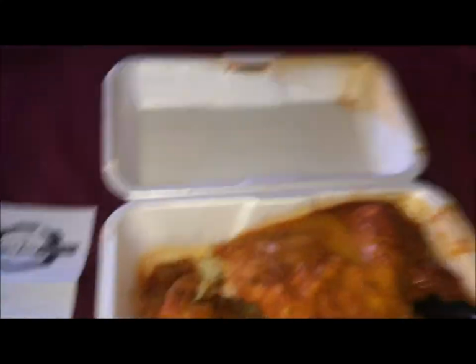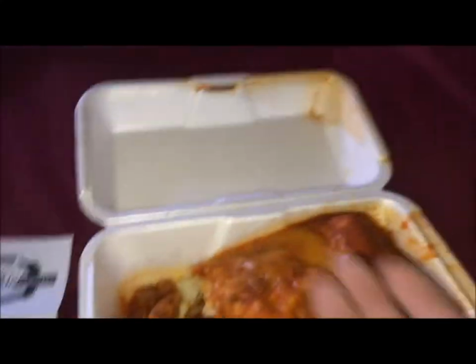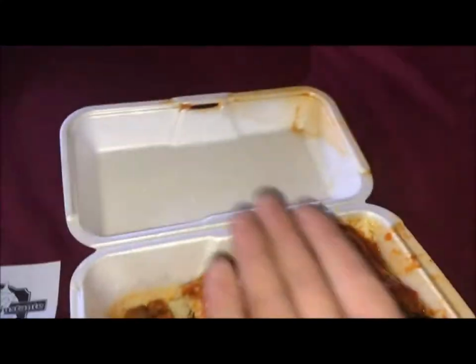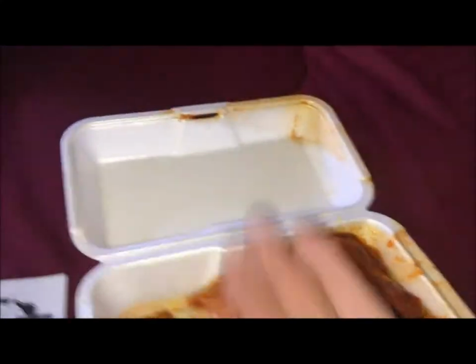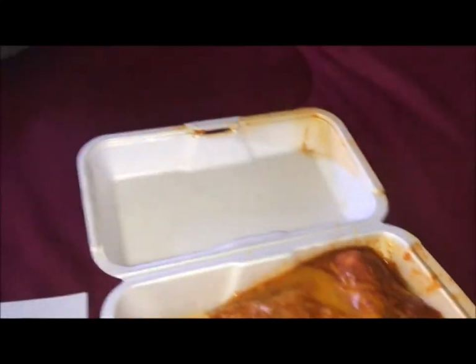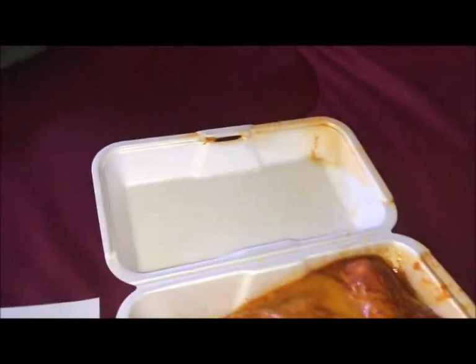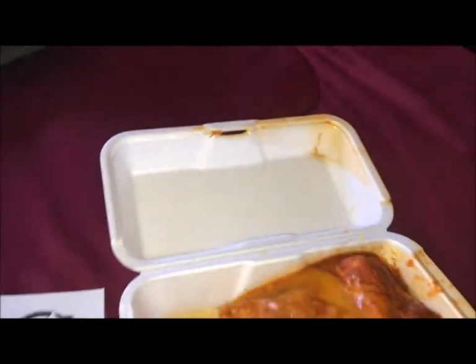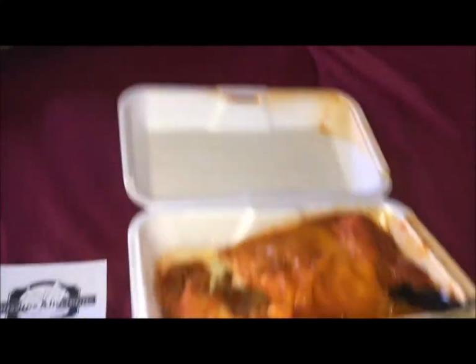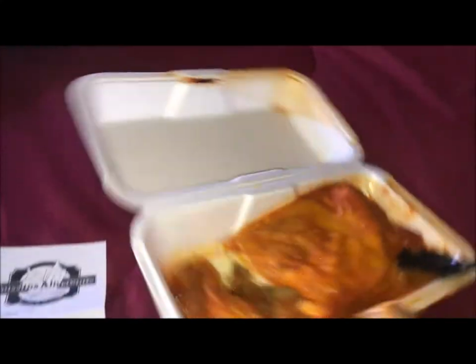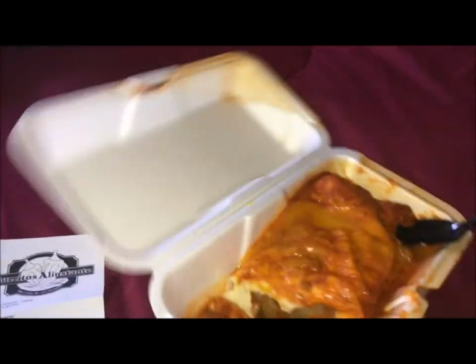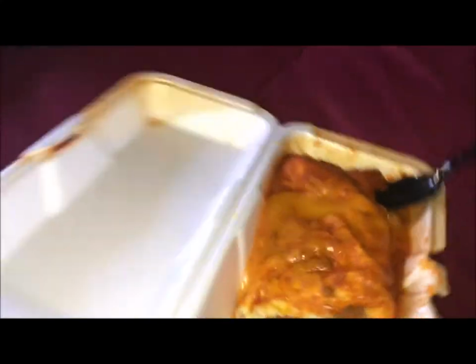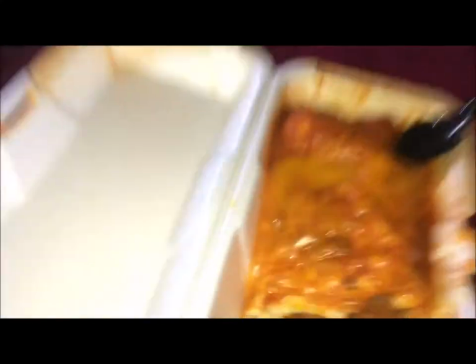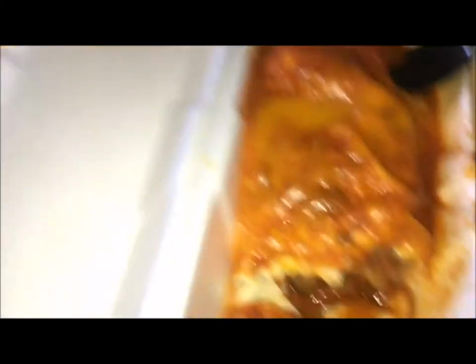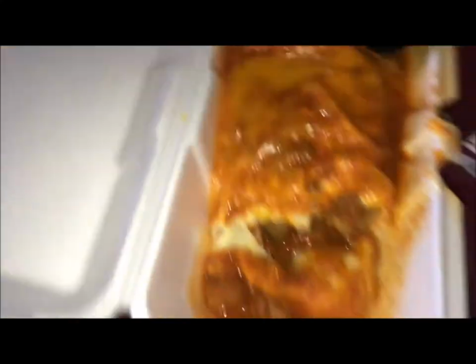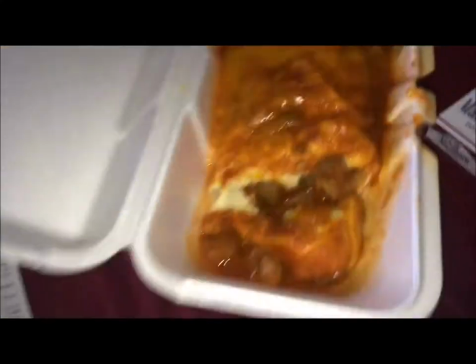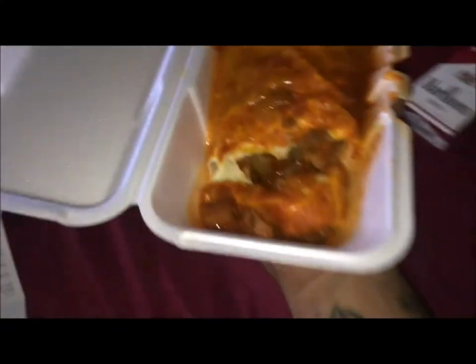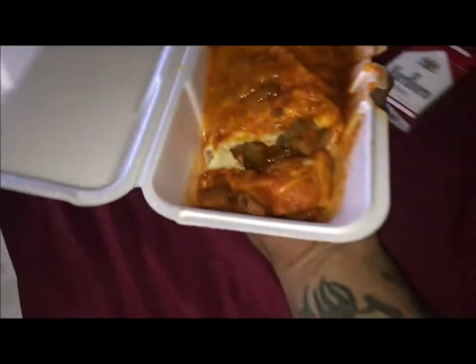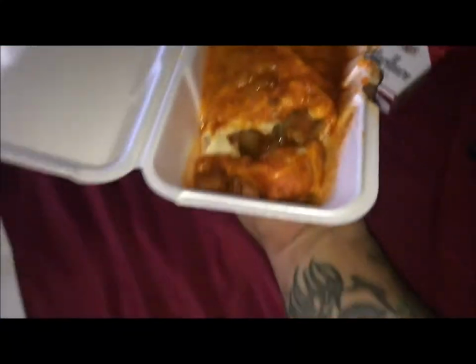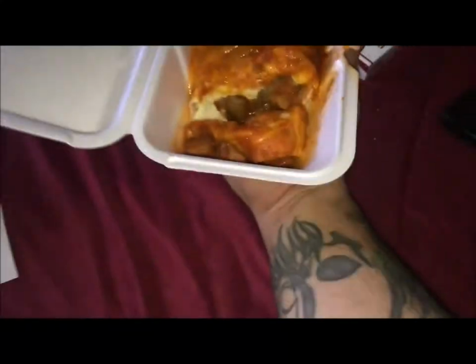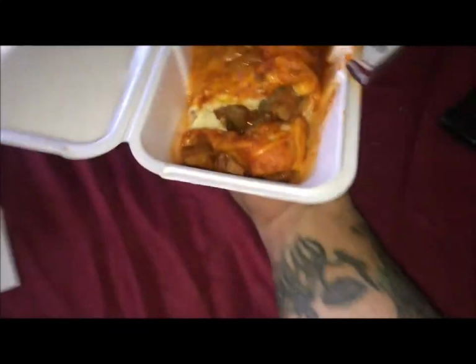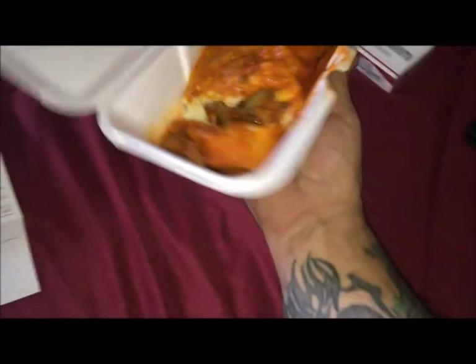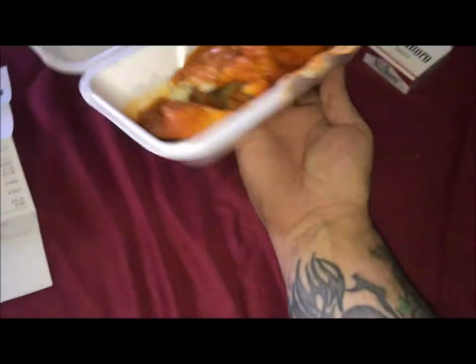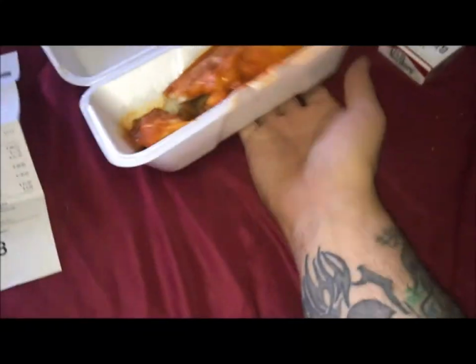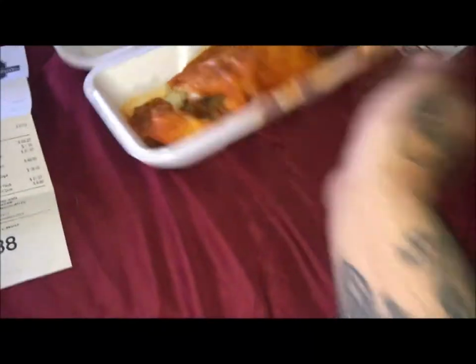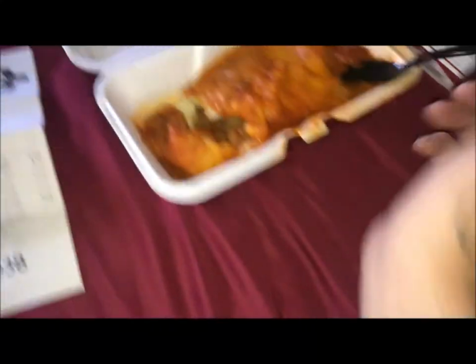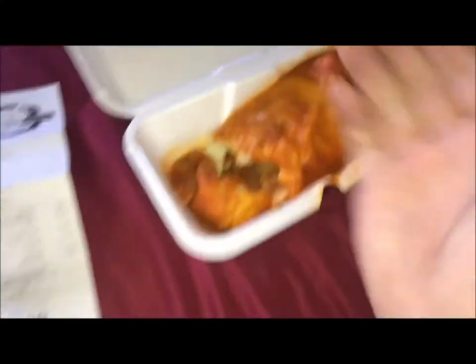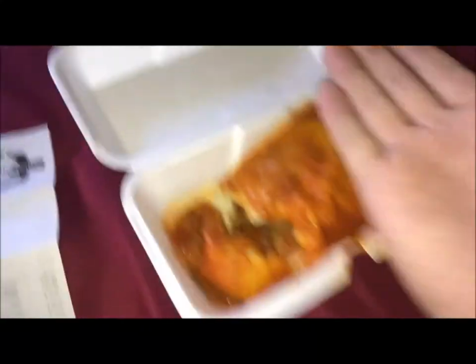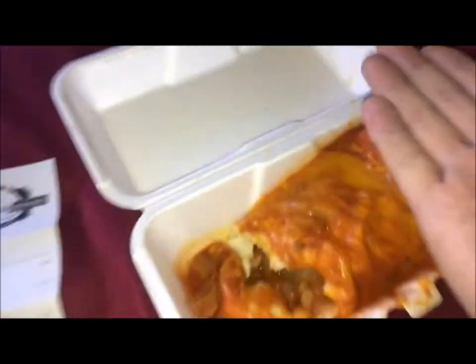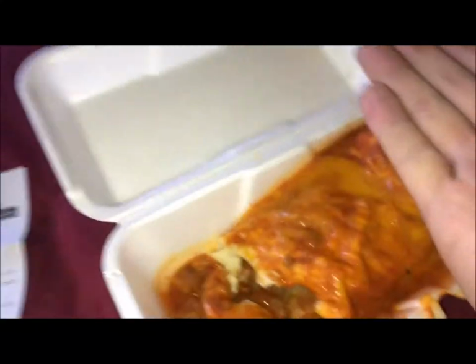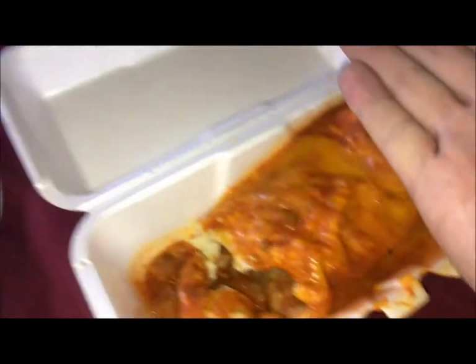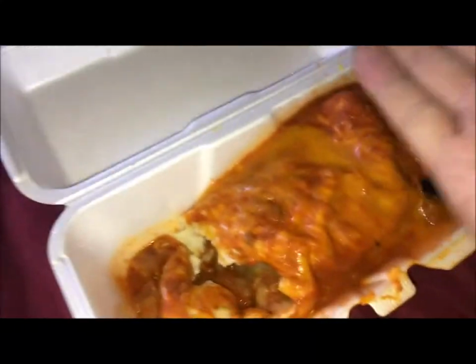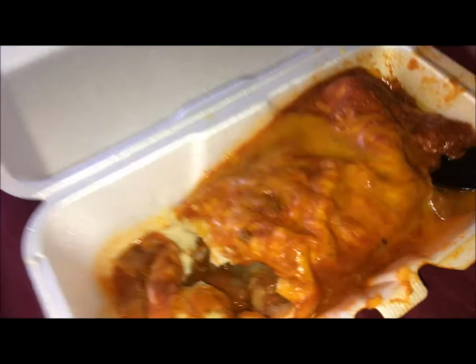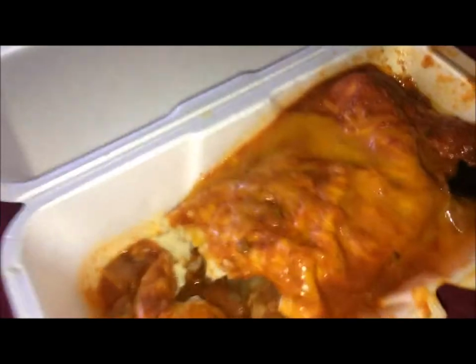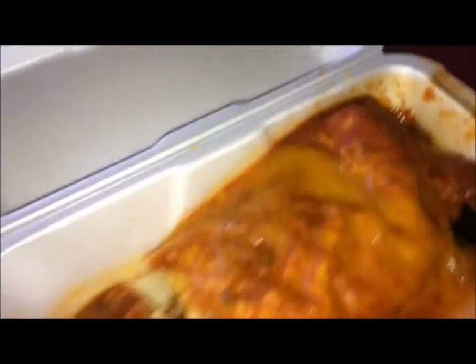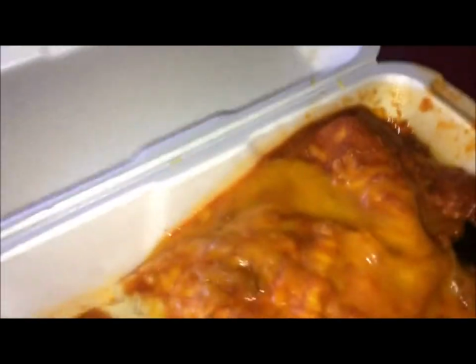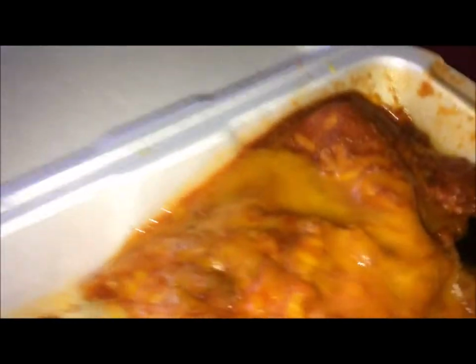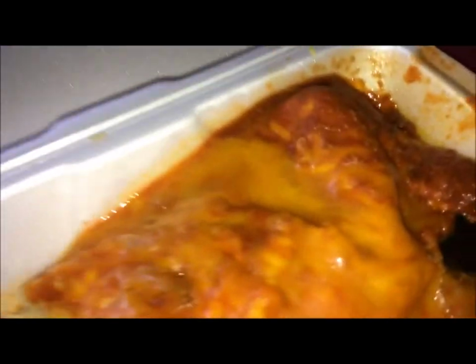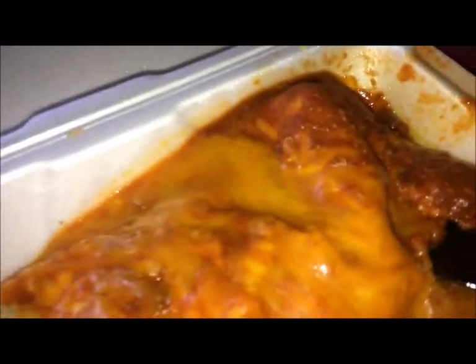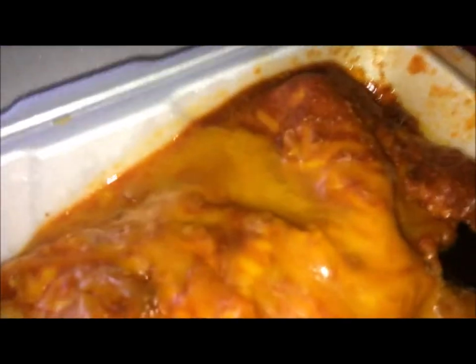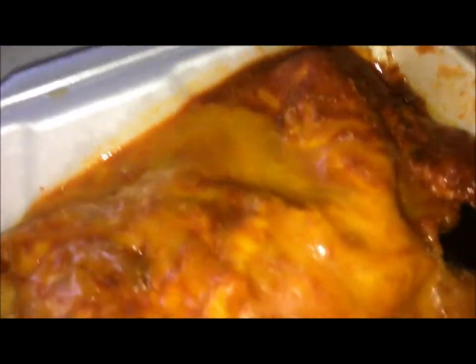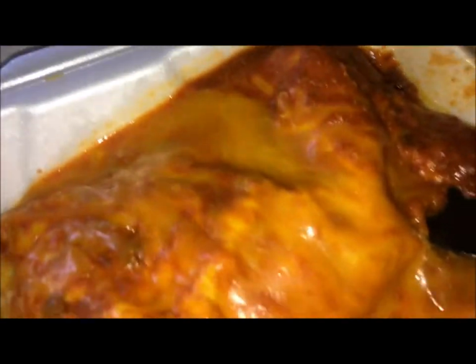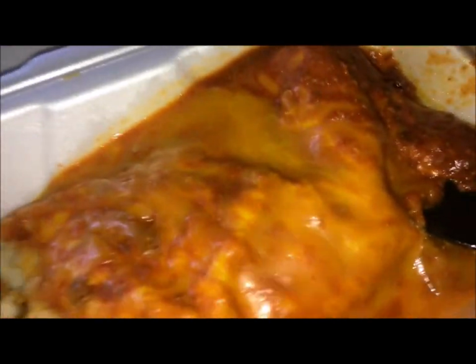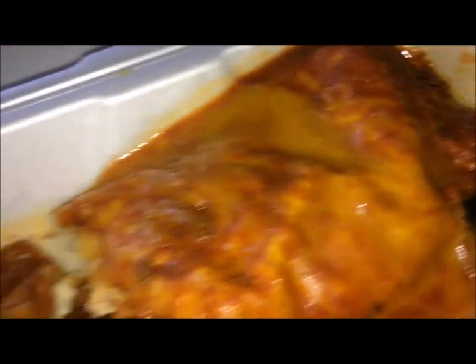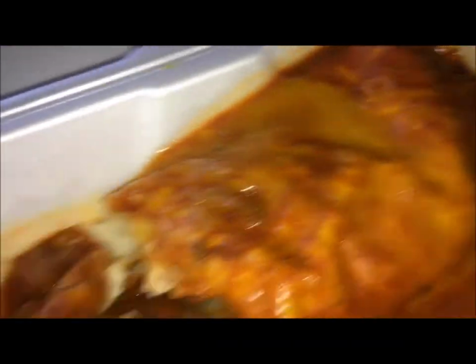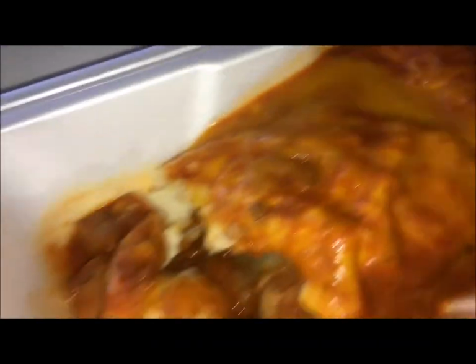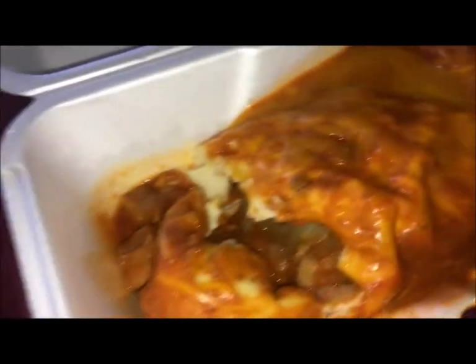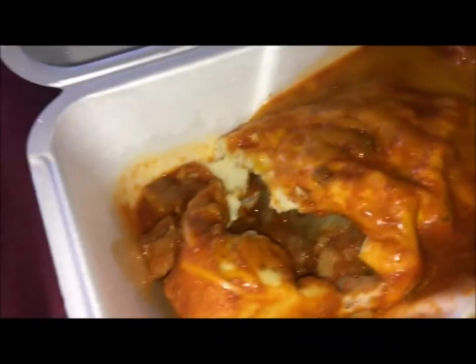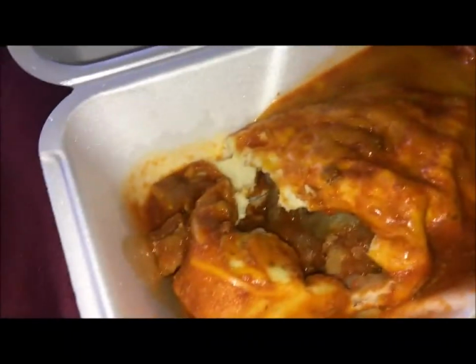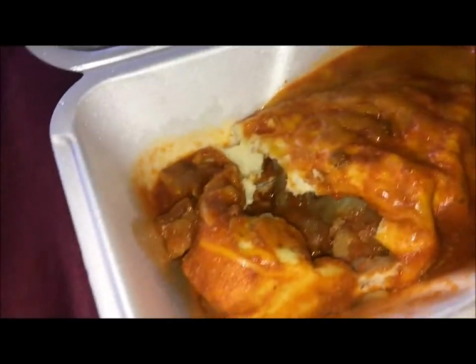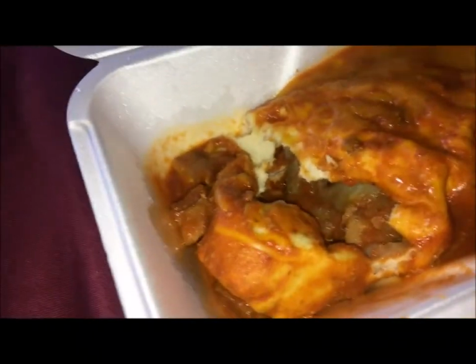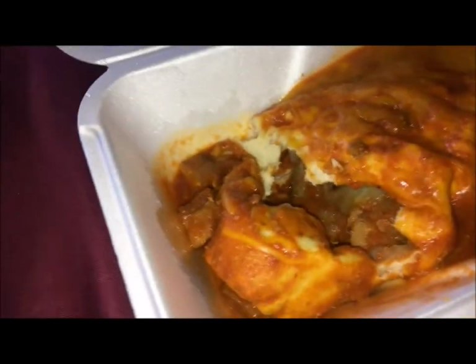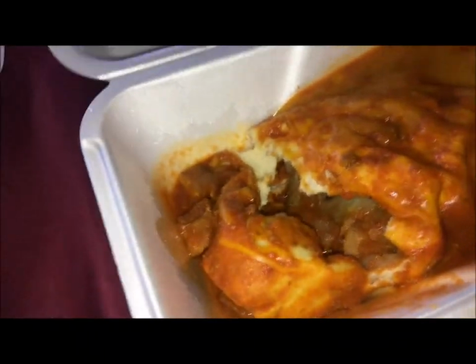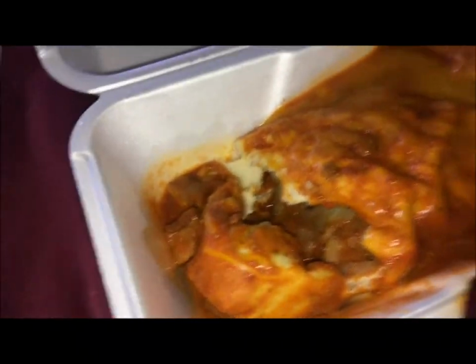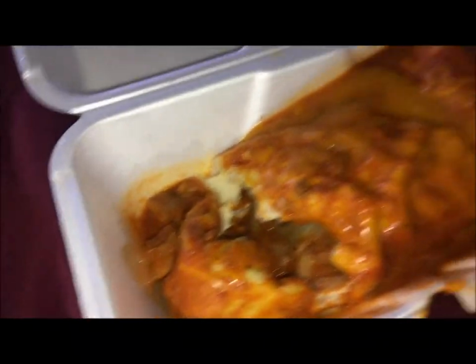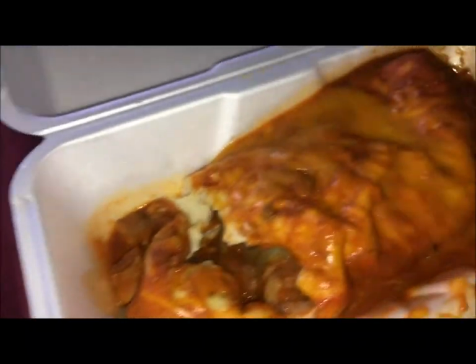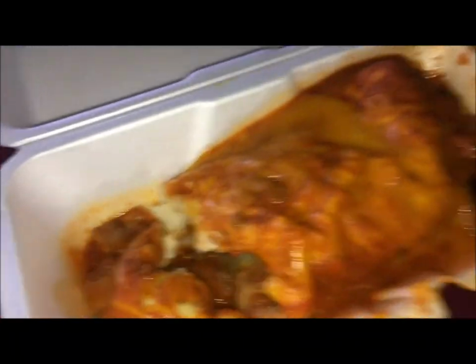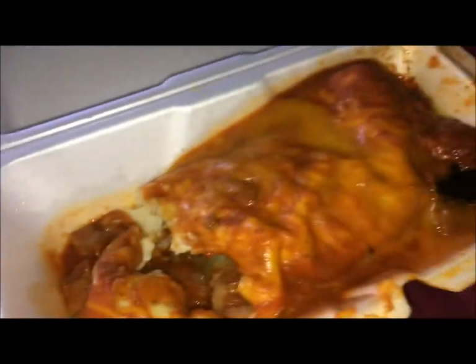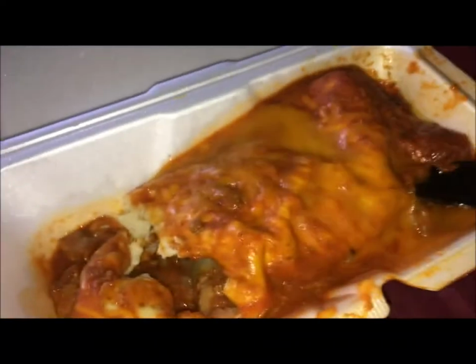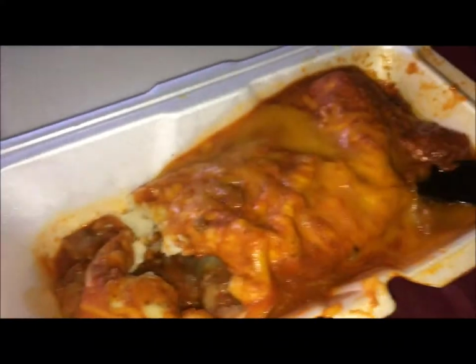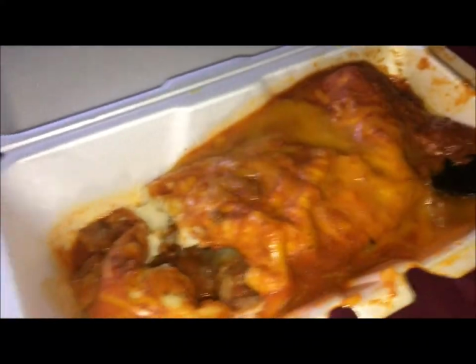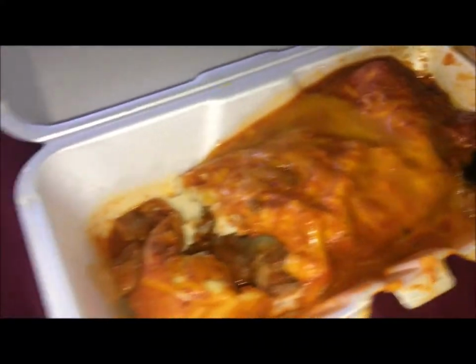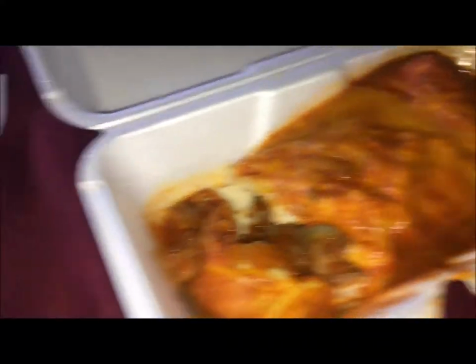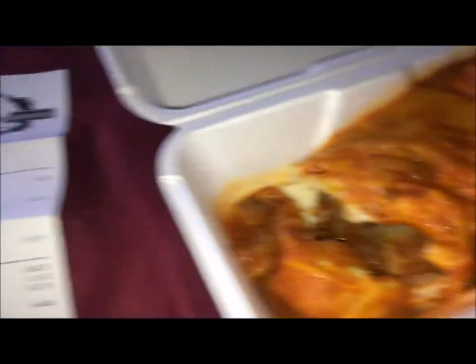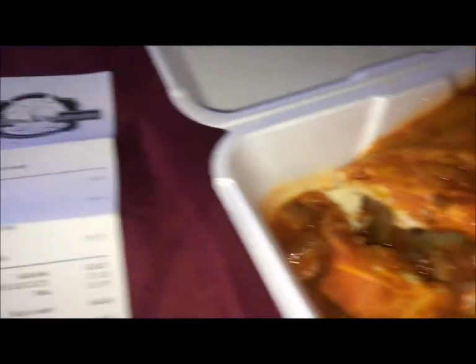Let me show you how big it is. I mean it's okay, it's not the right size. I'm not going to say it's small — it's not big and it's not small.